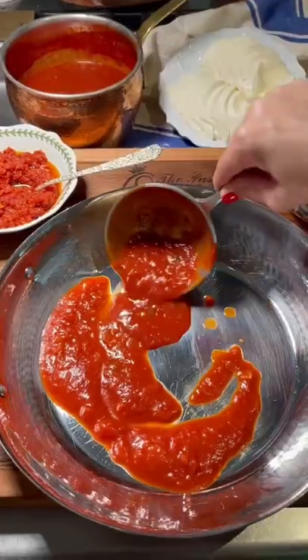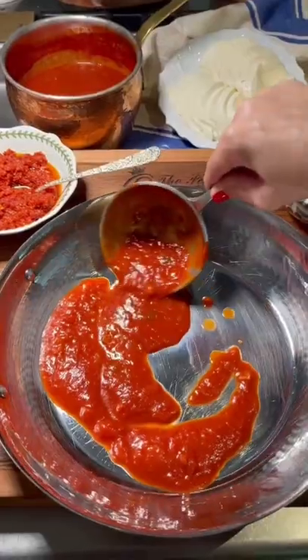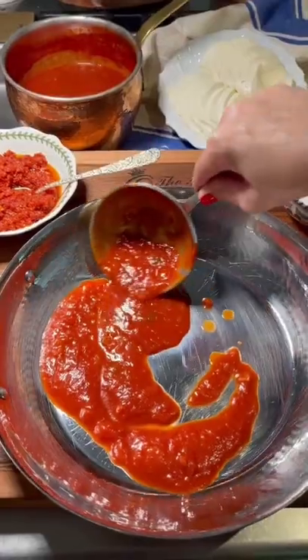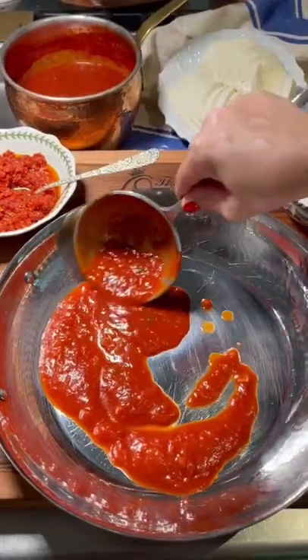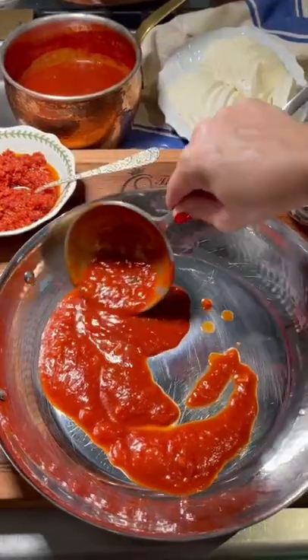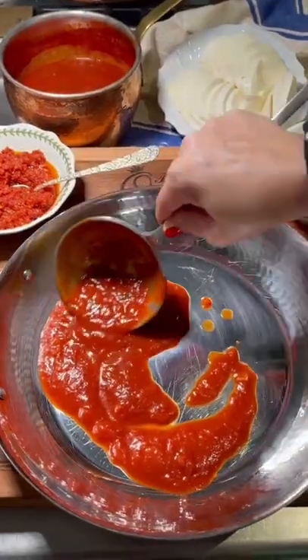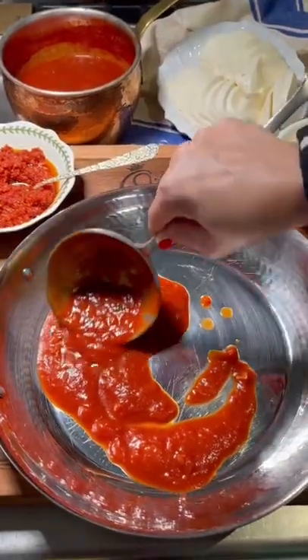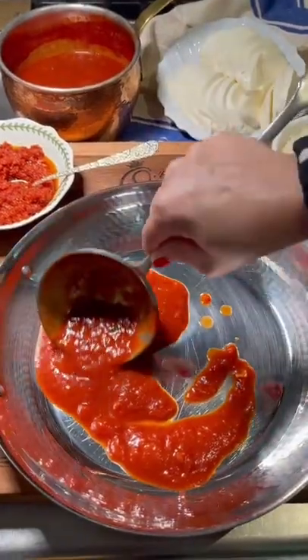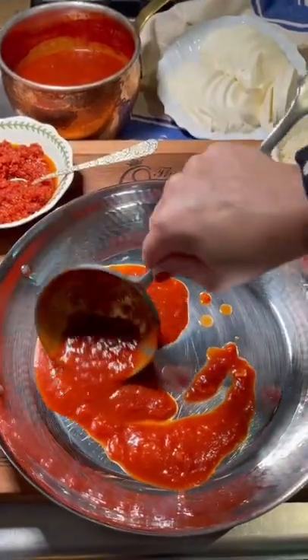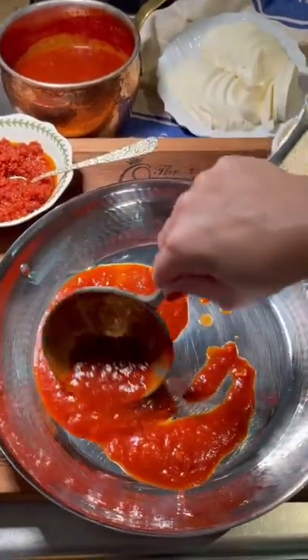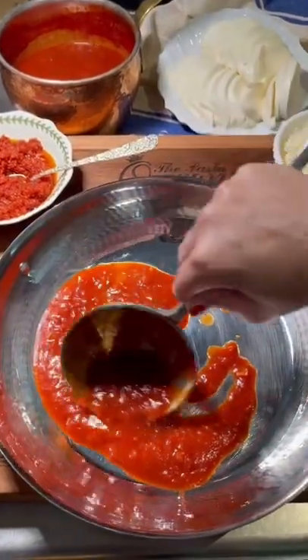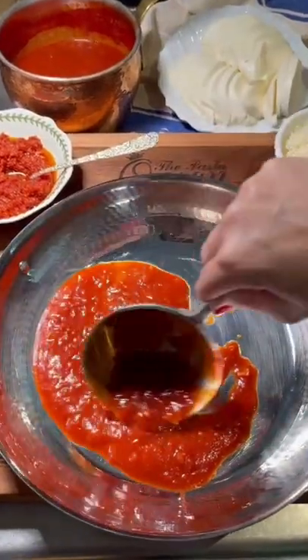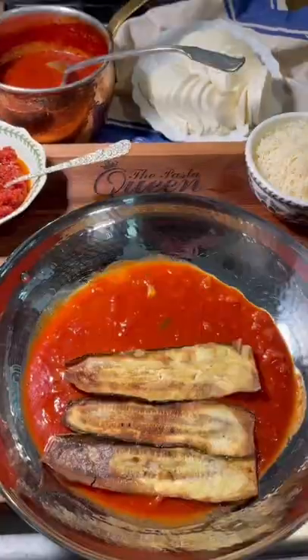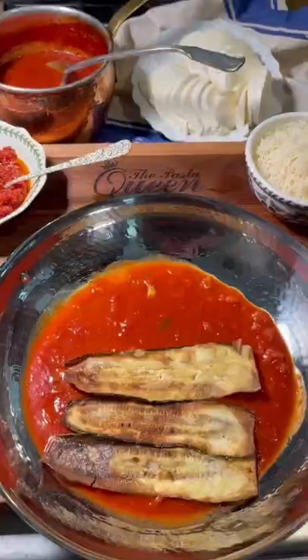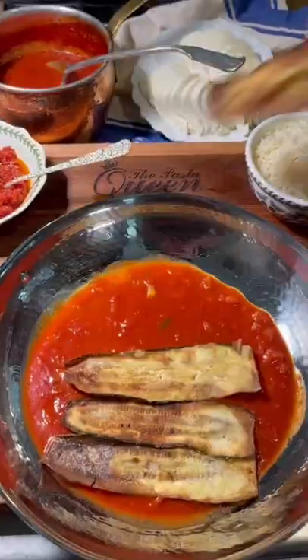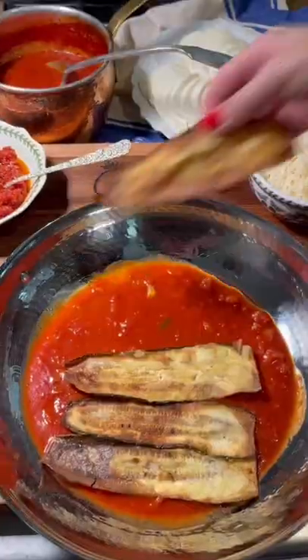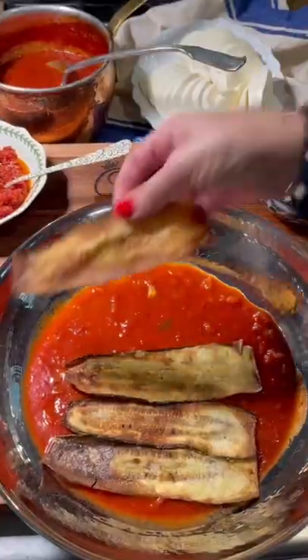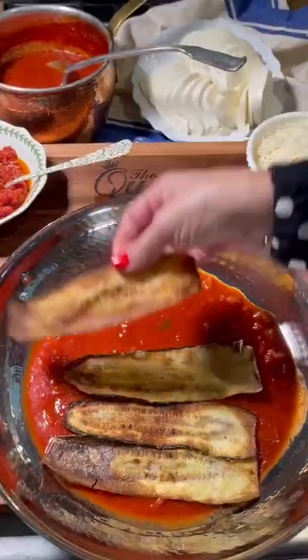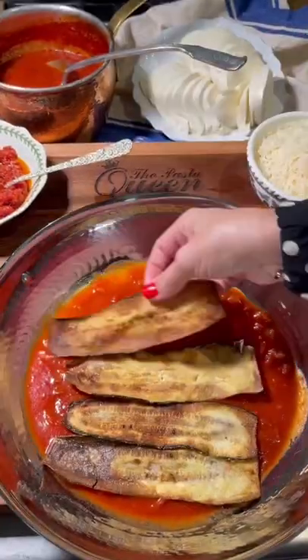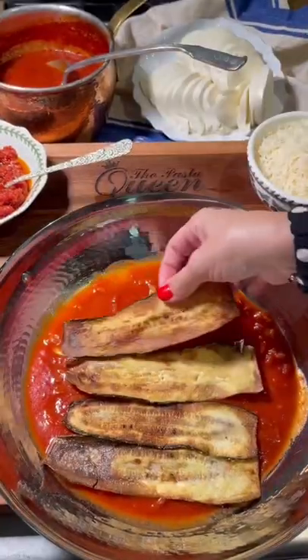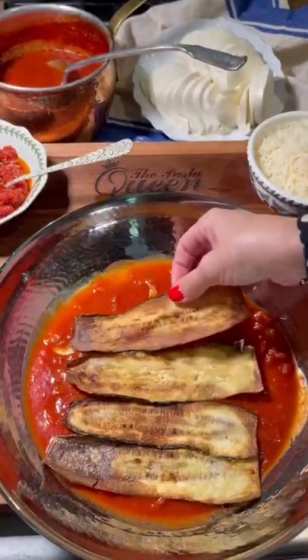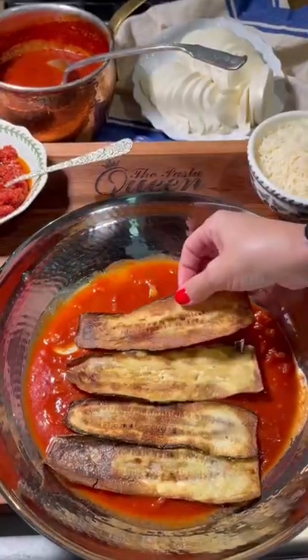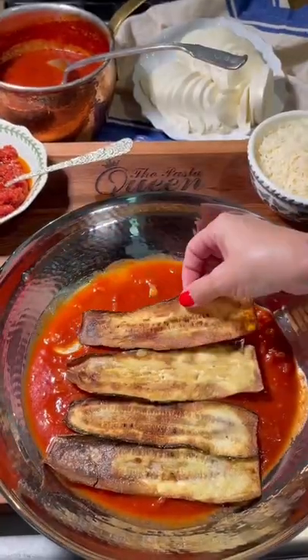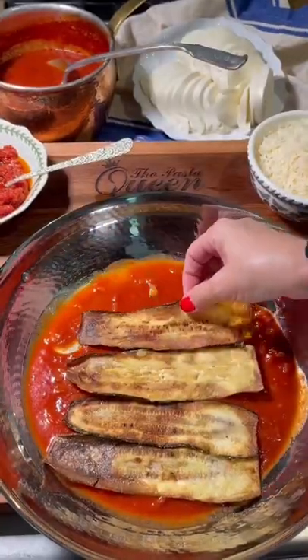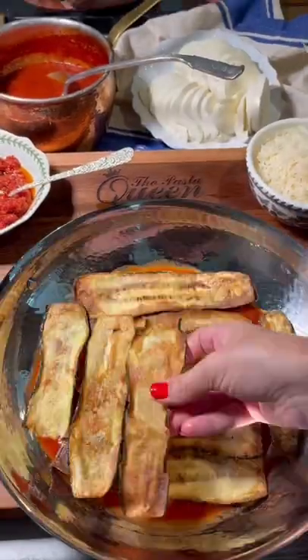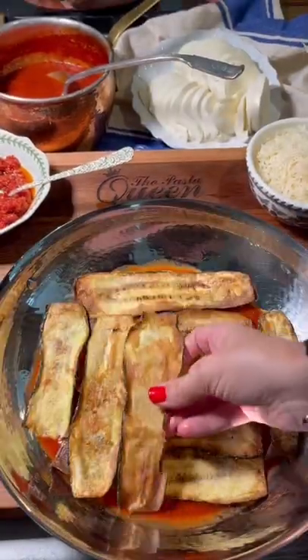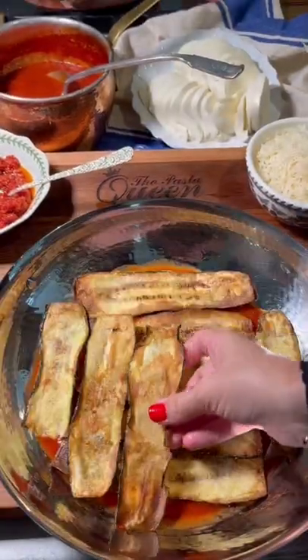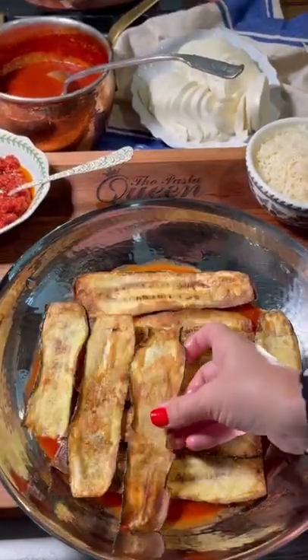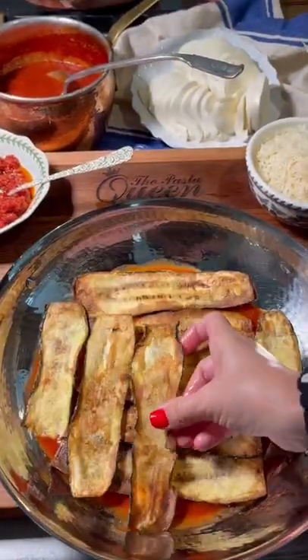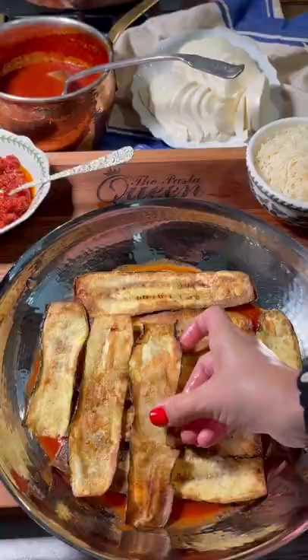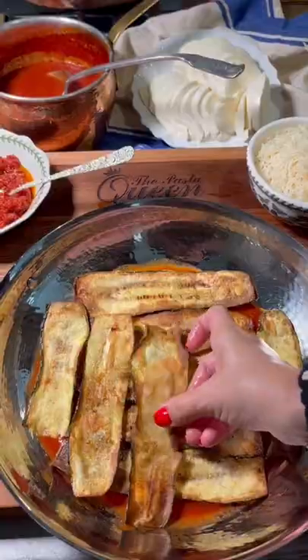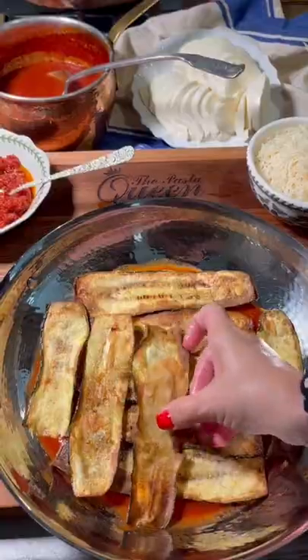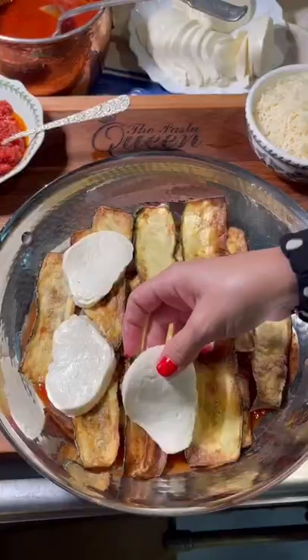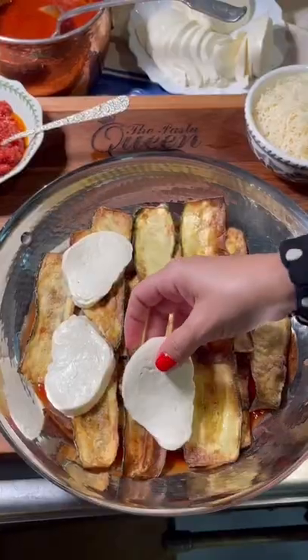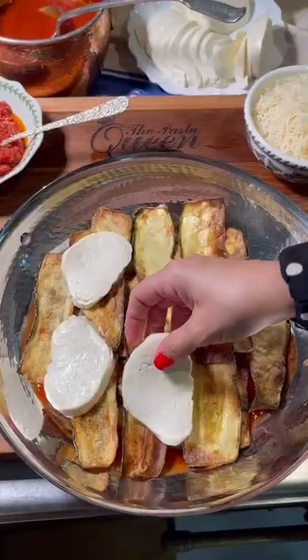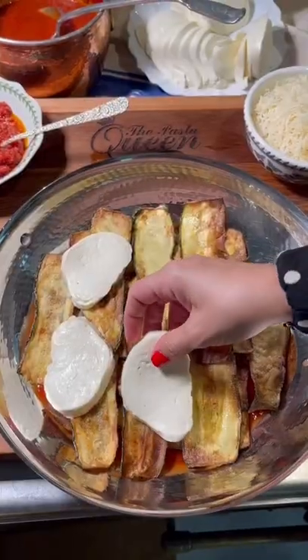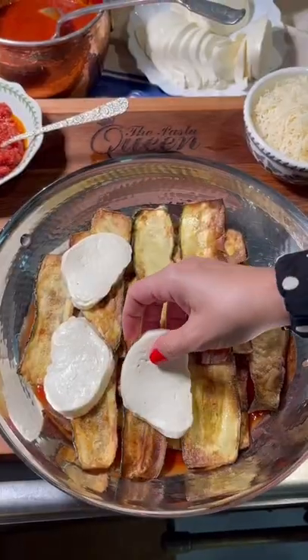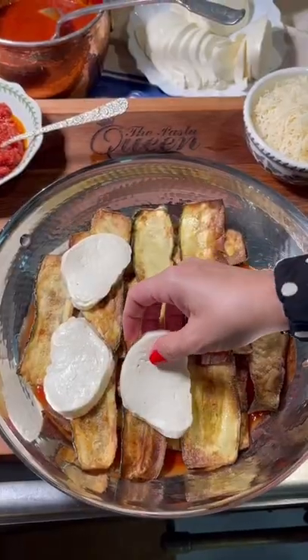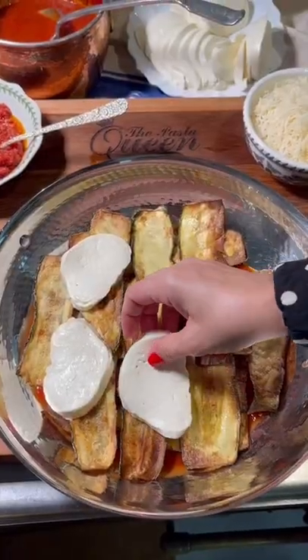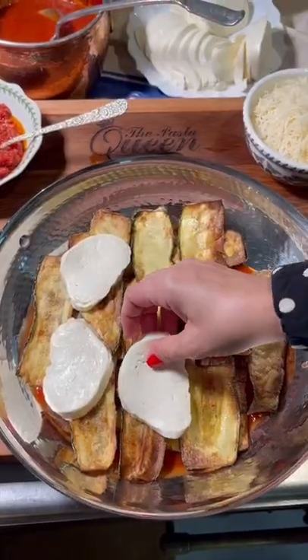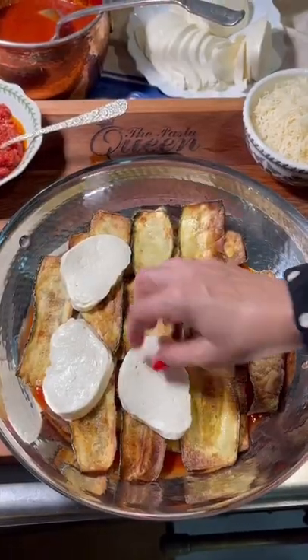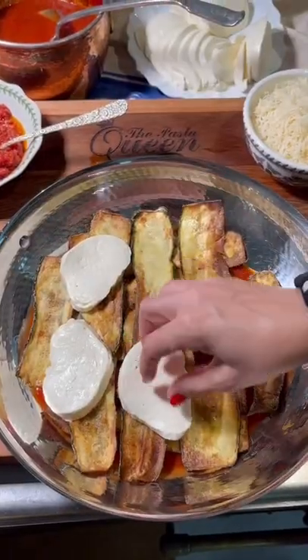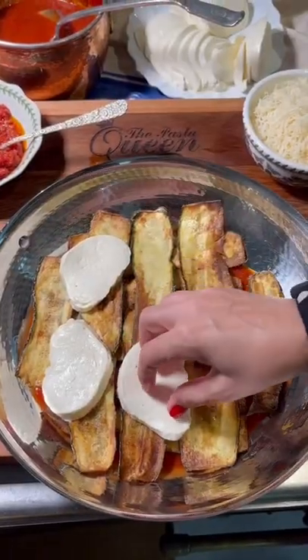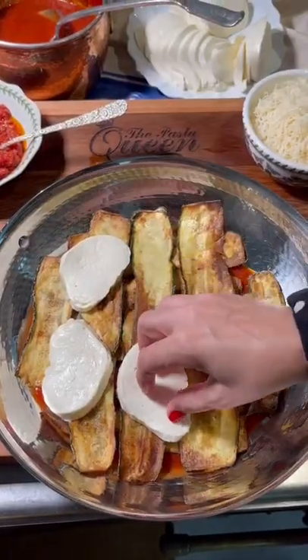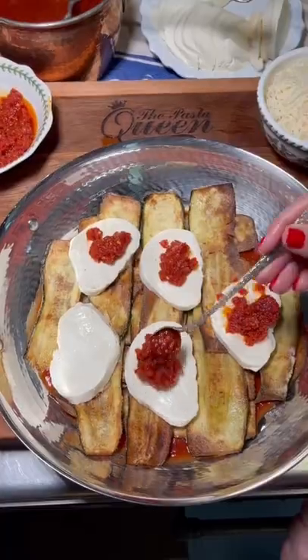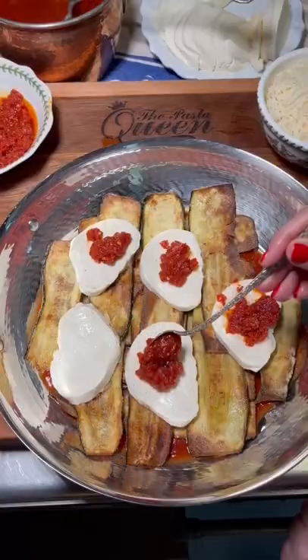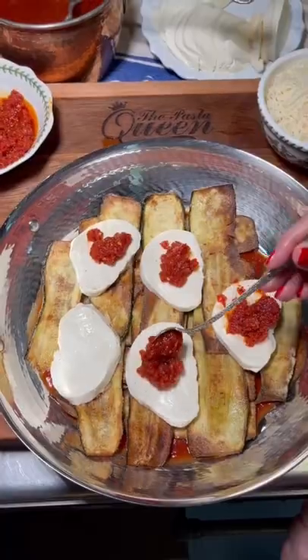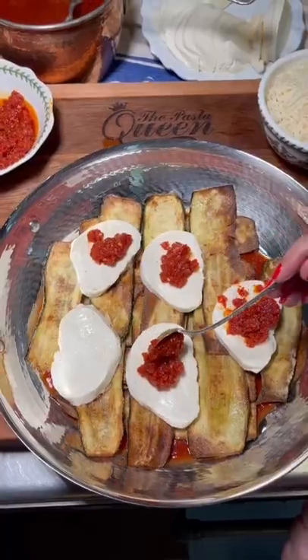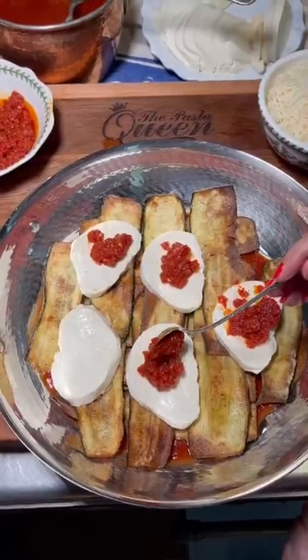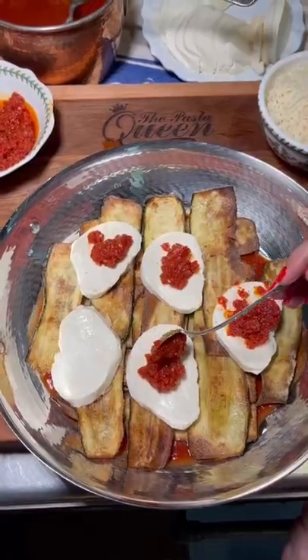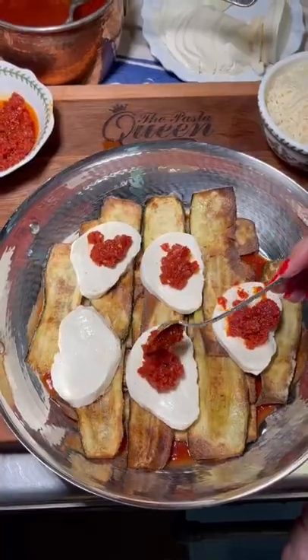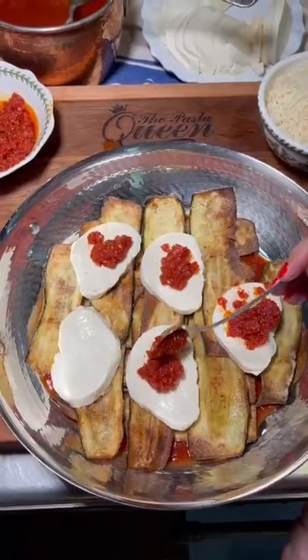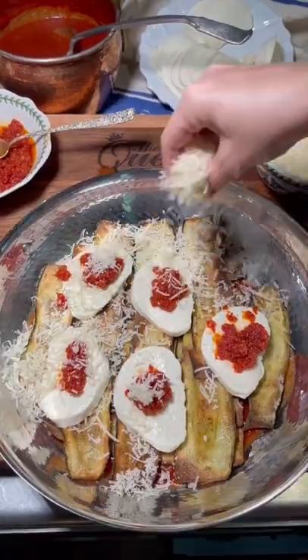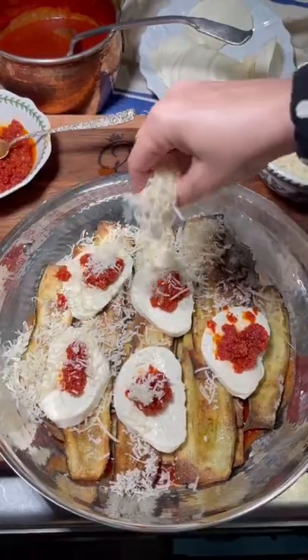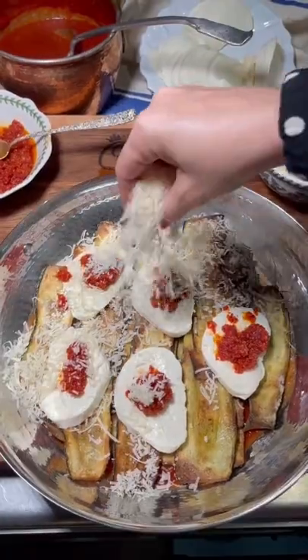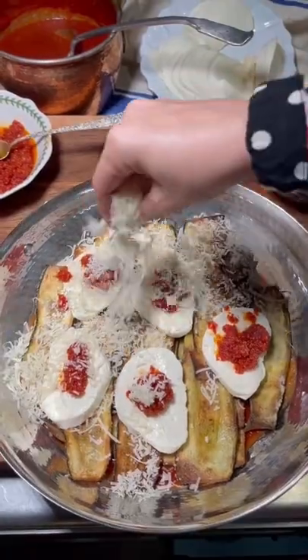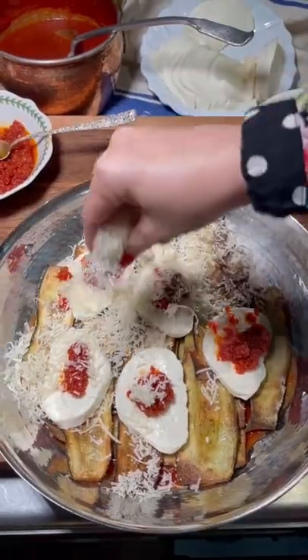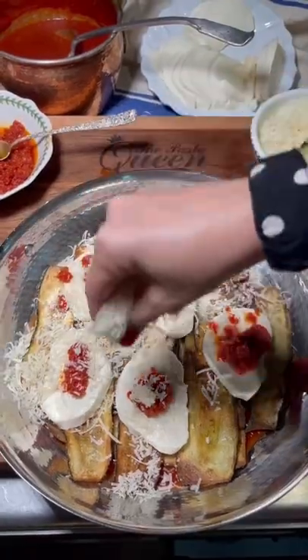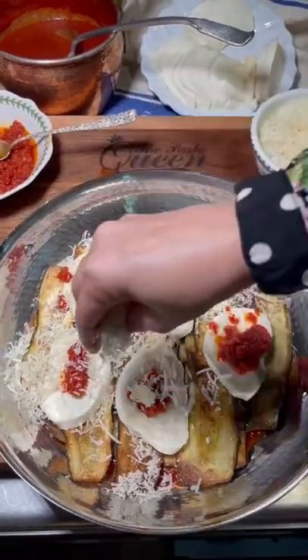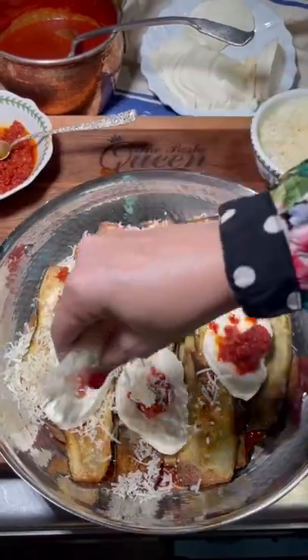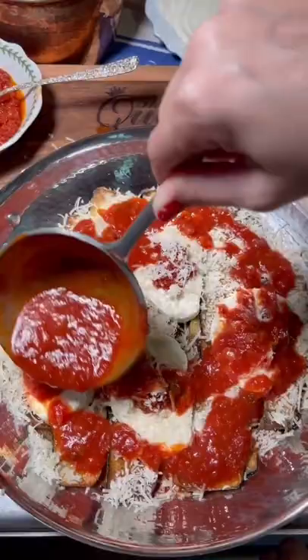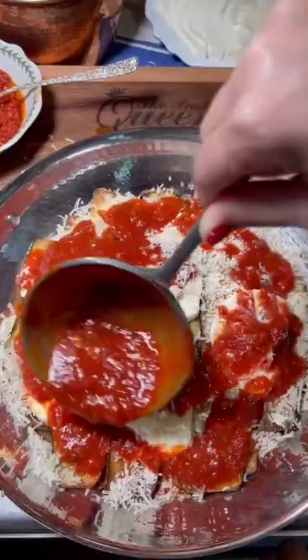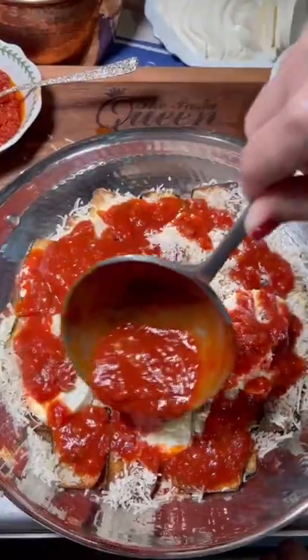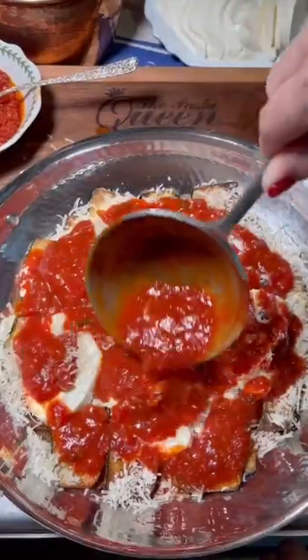Lay a bed of simple garlic tomato sauce. First layer of zucchini, mozzarella, and our red pesto.